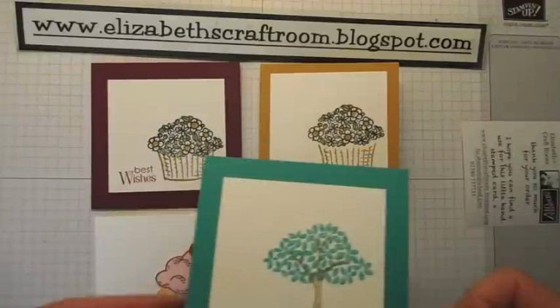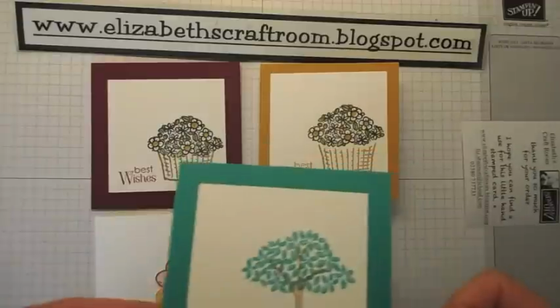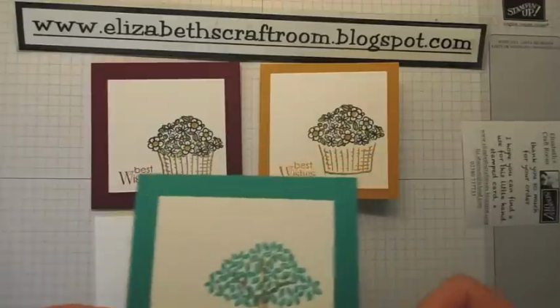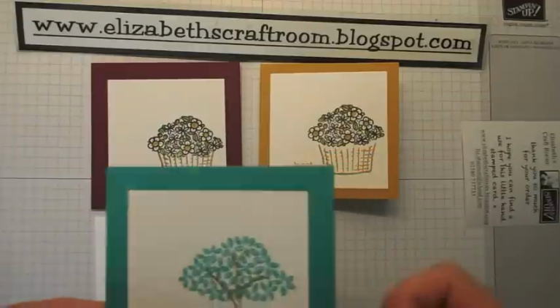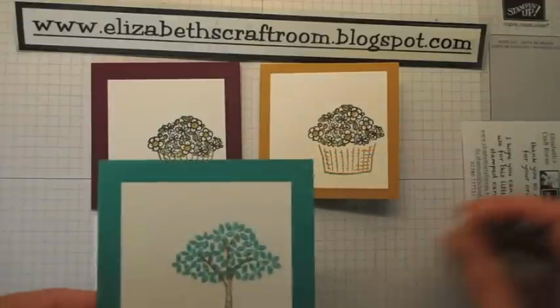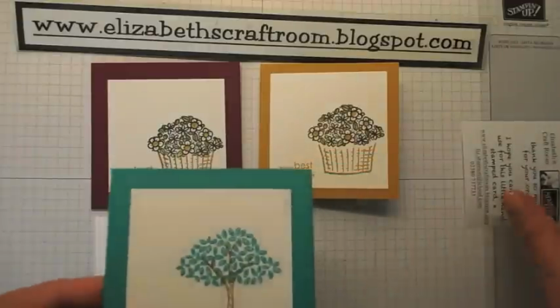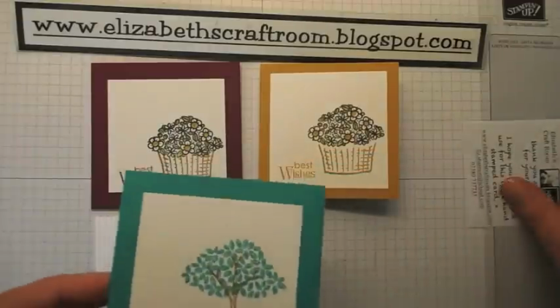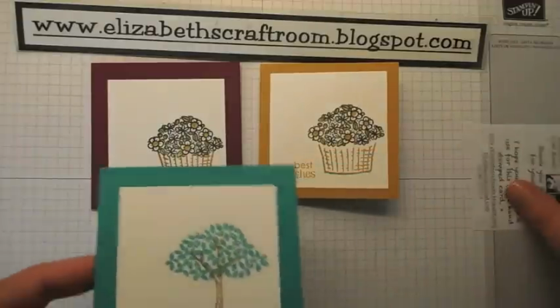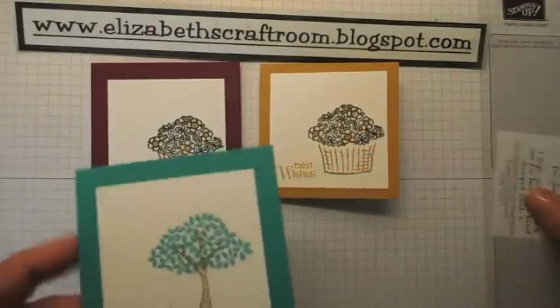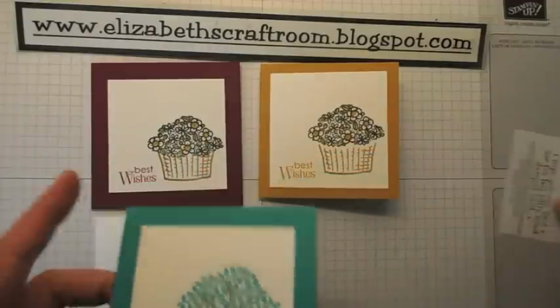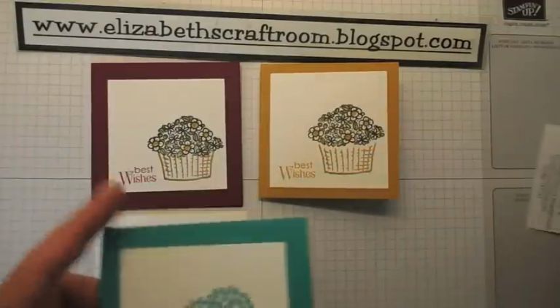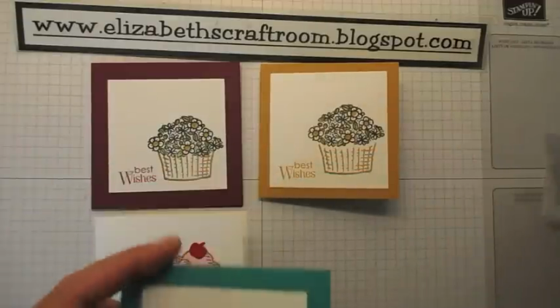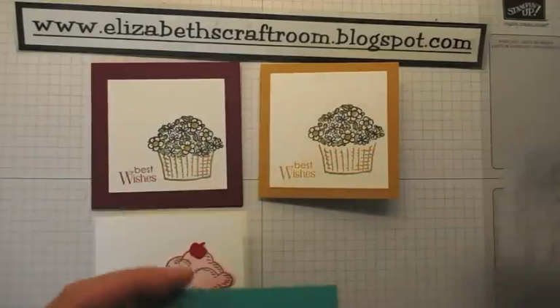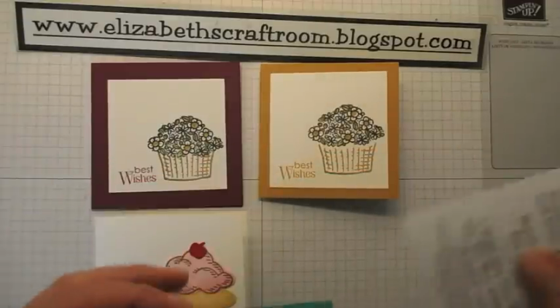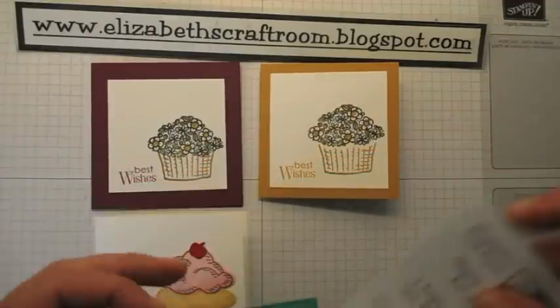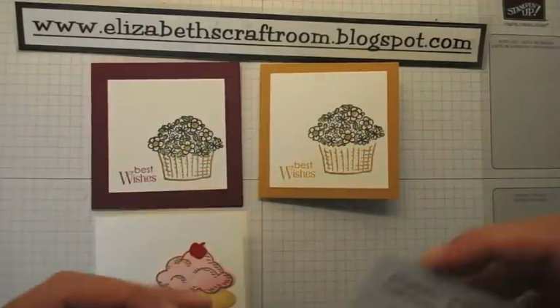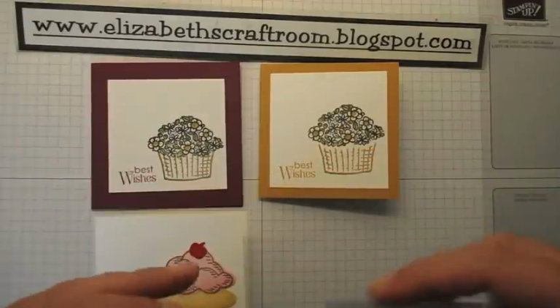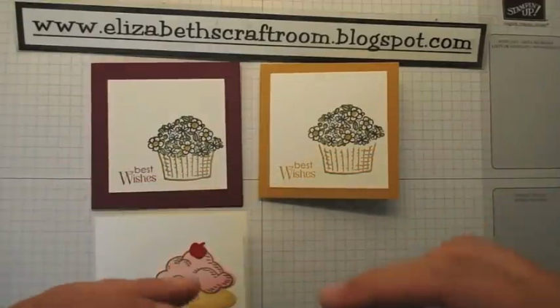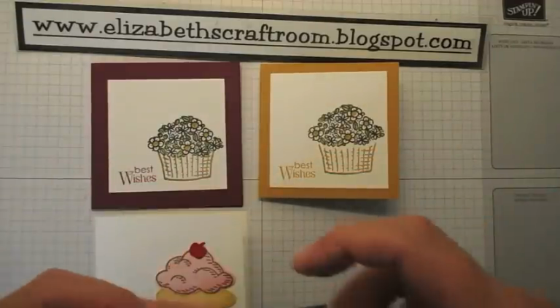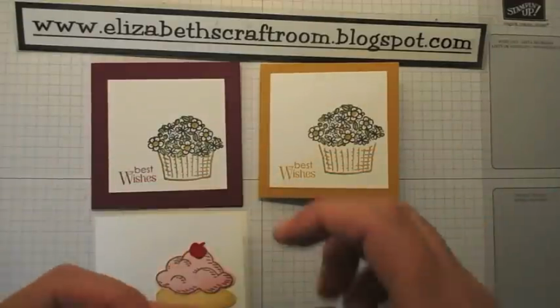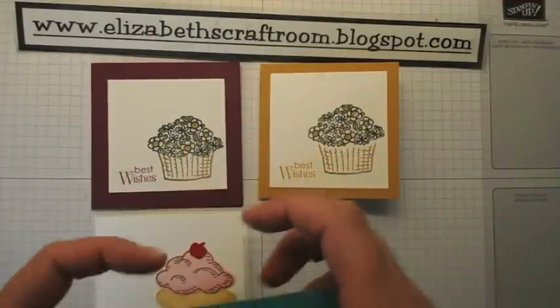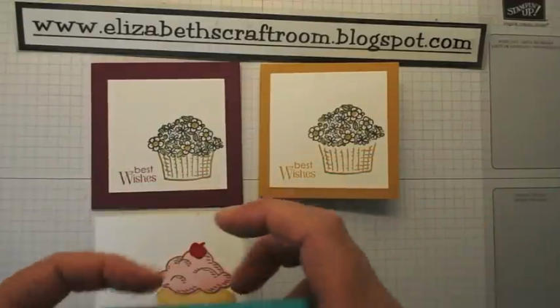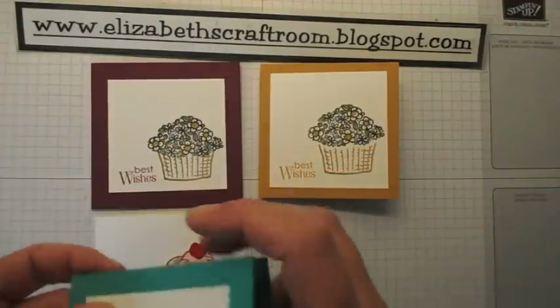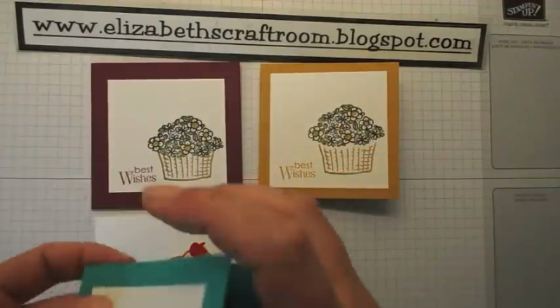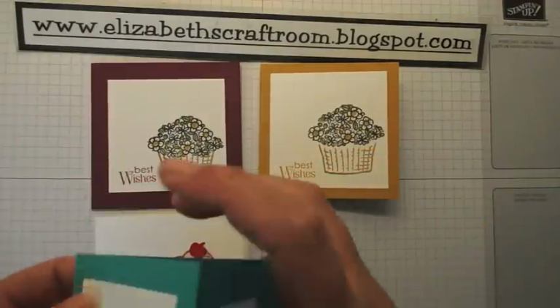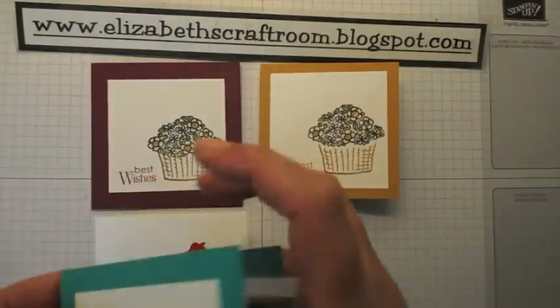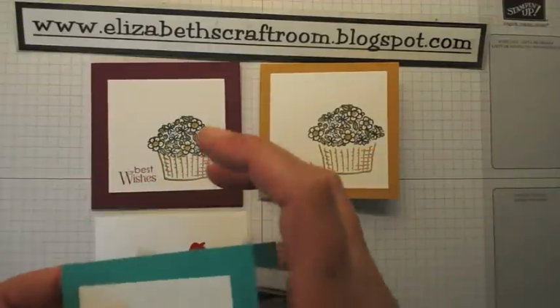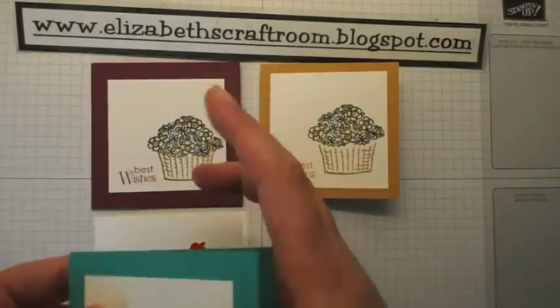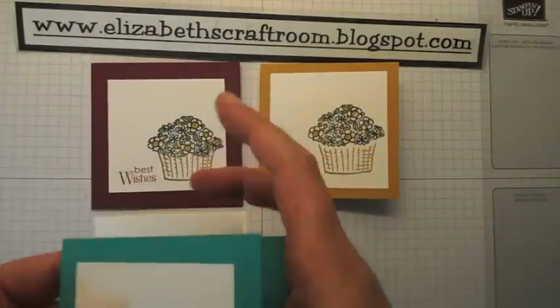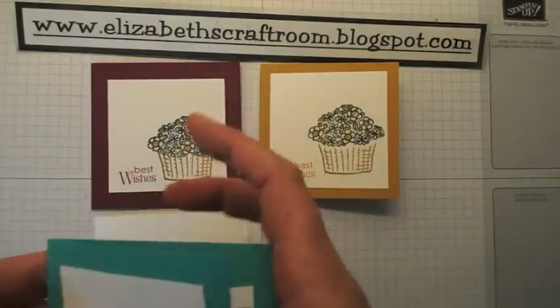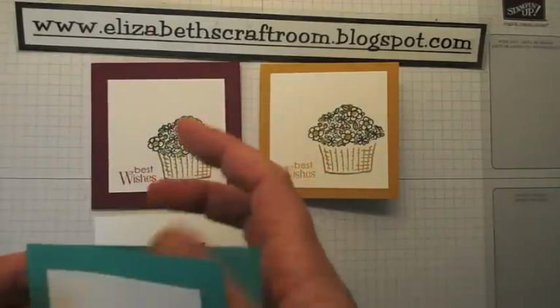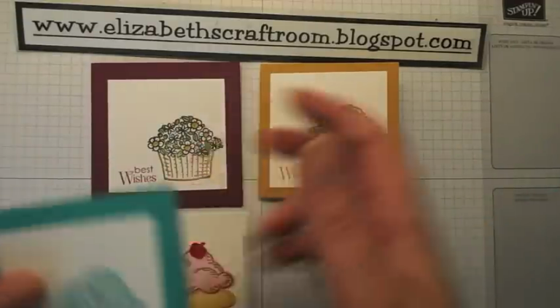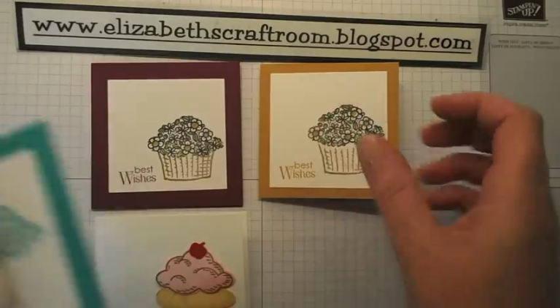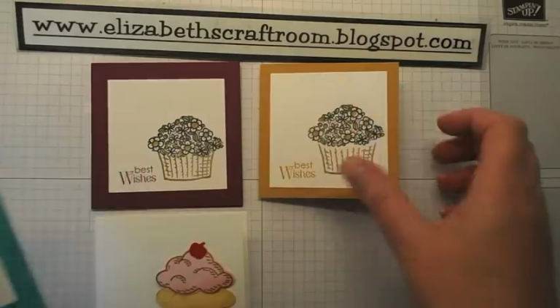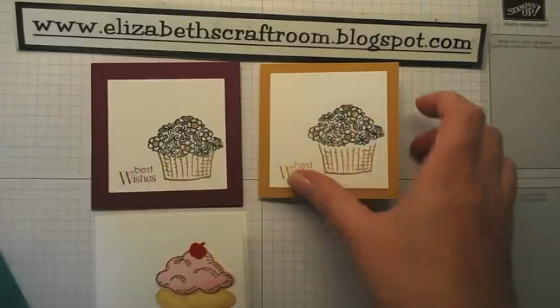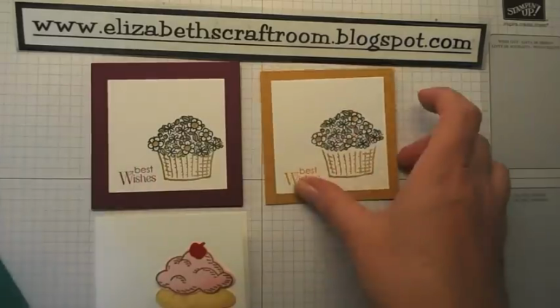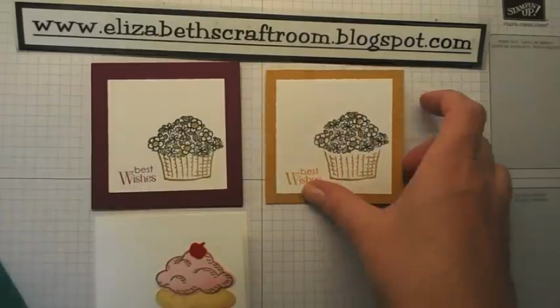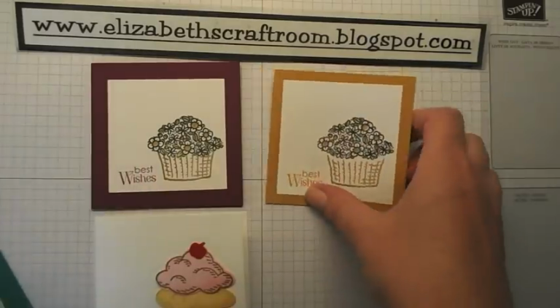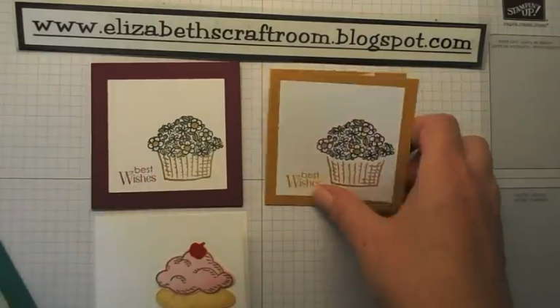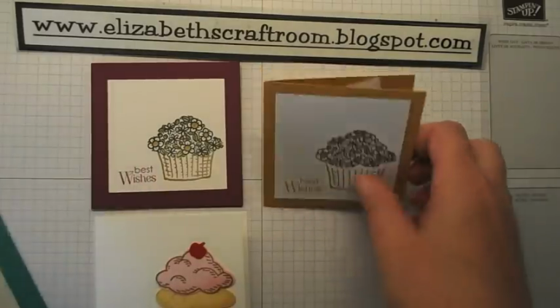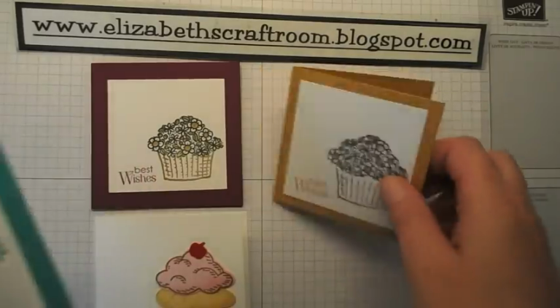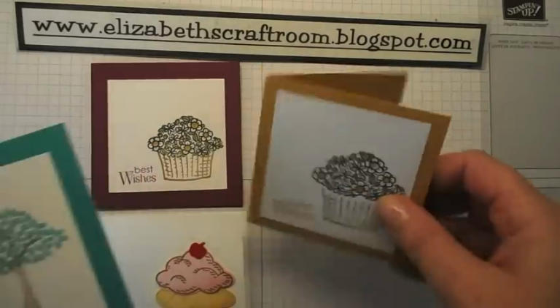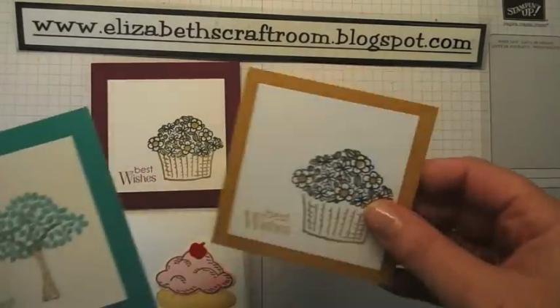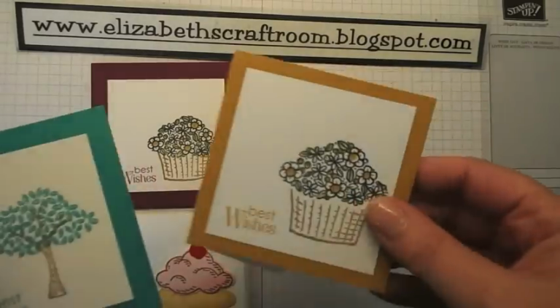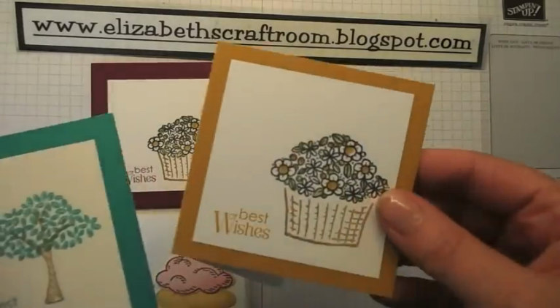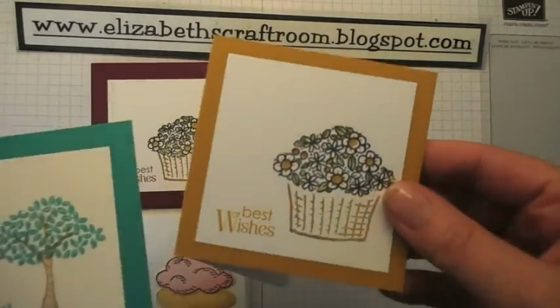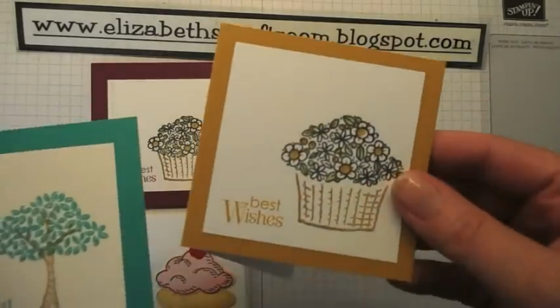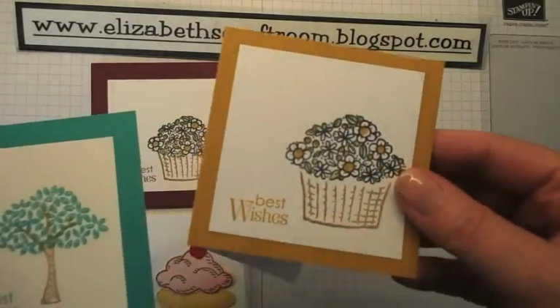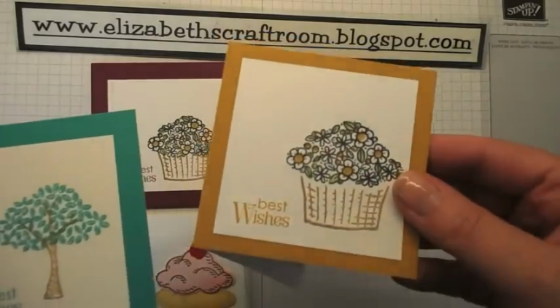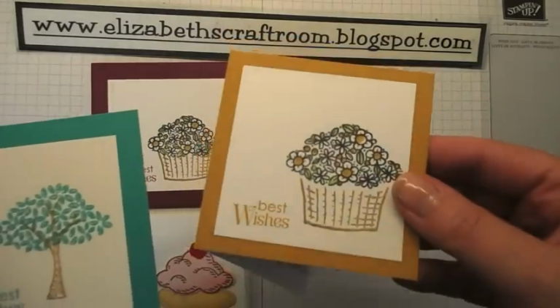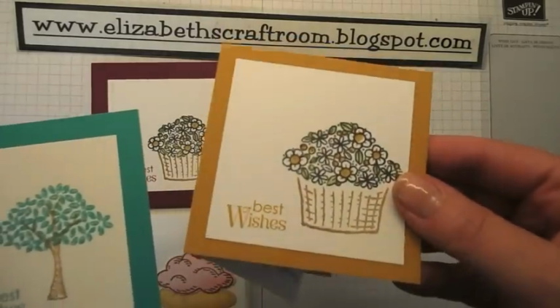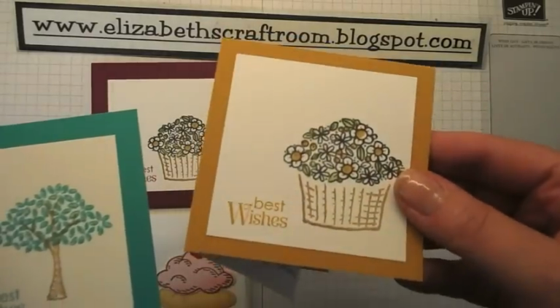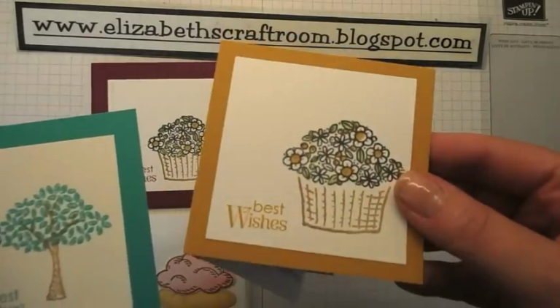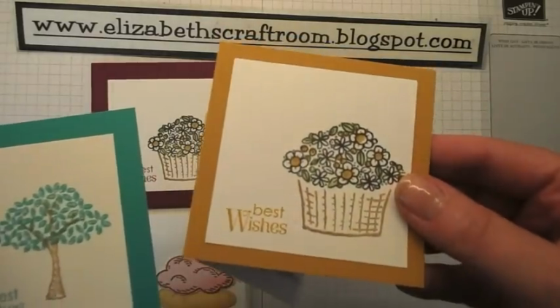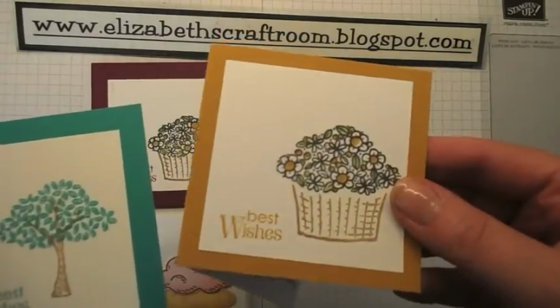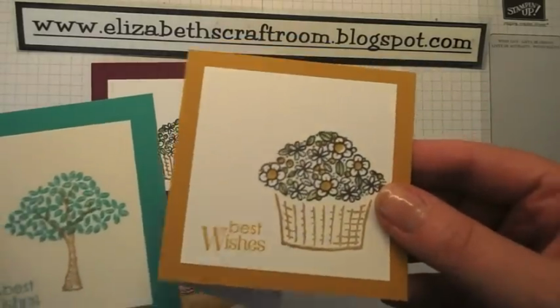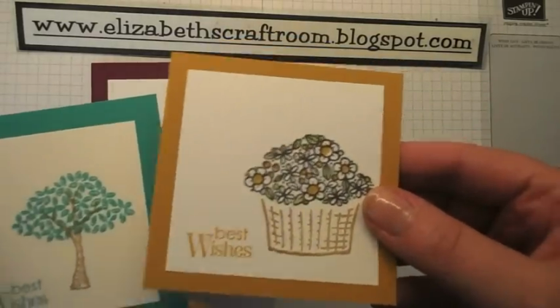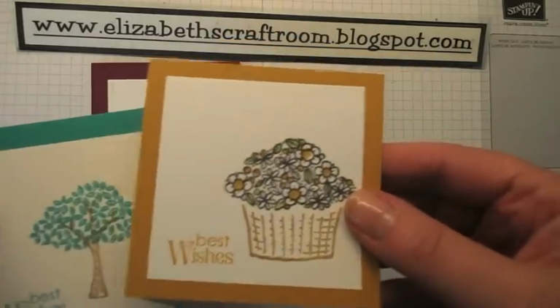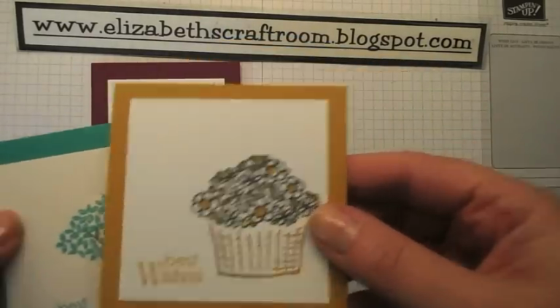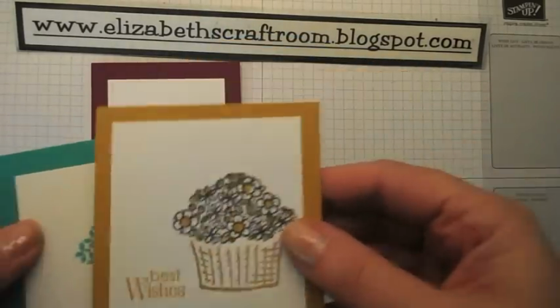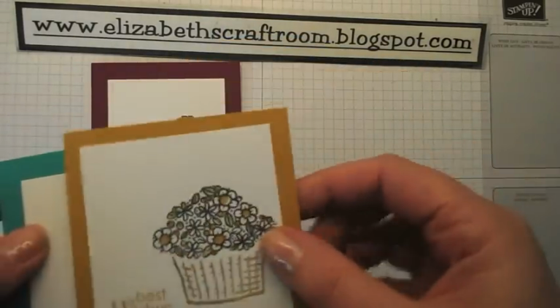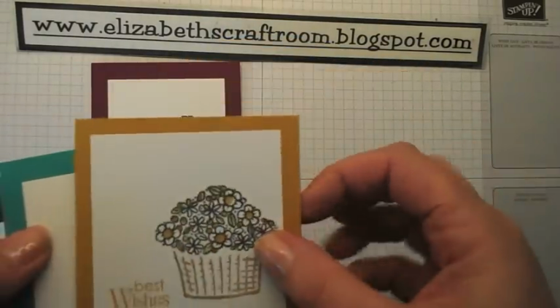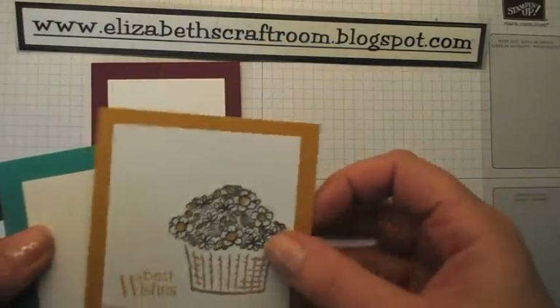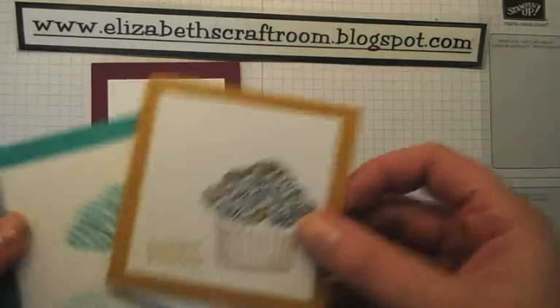You can get trees, you can get little baskets of flowers, you can get cupcakes — all sorts.